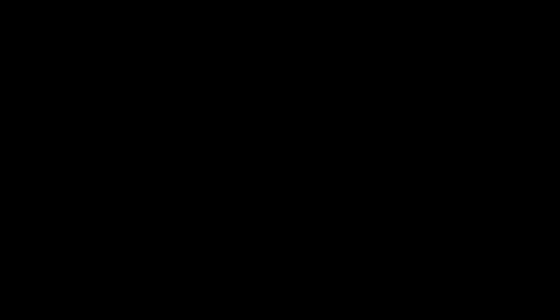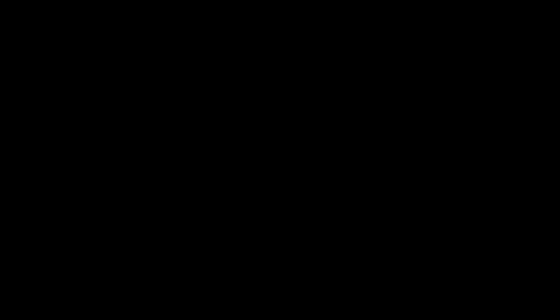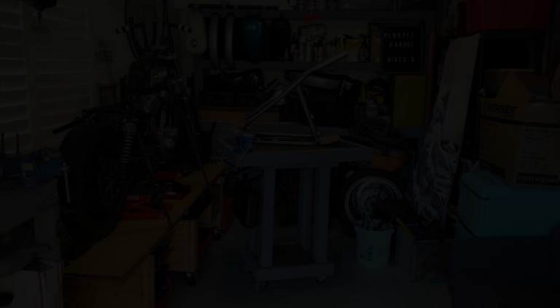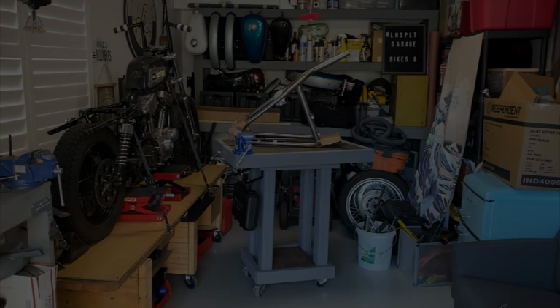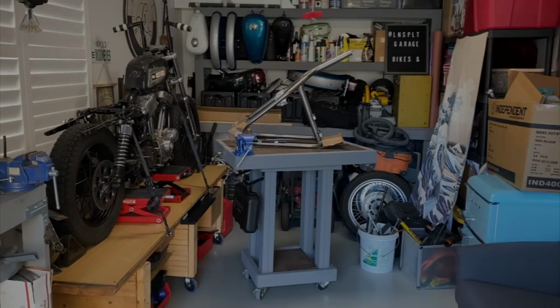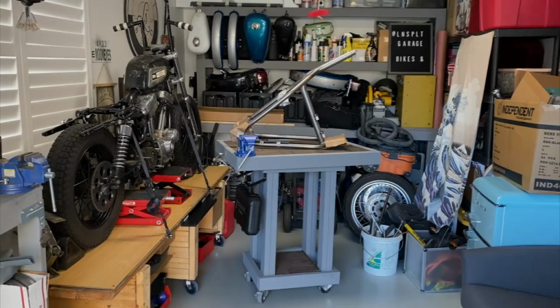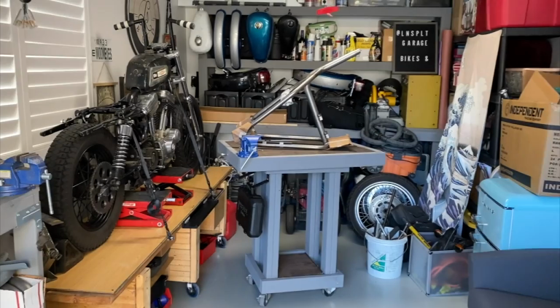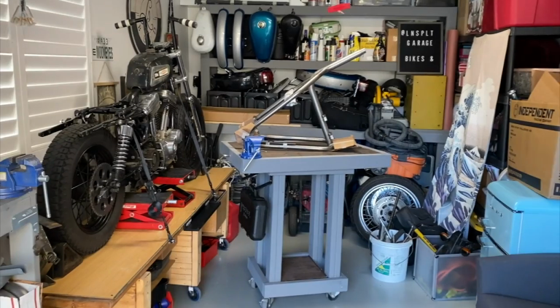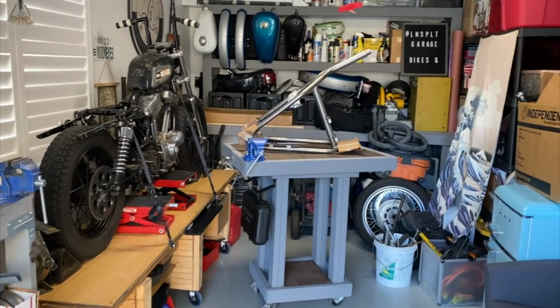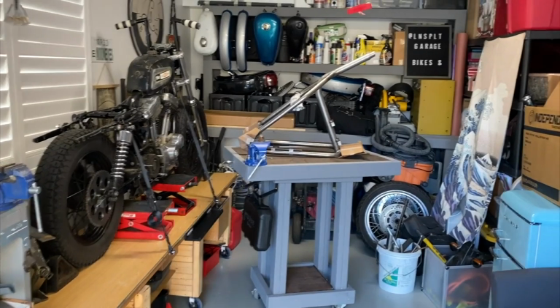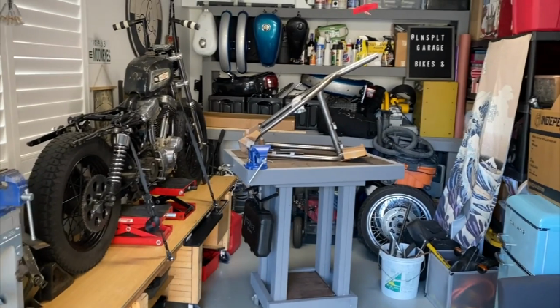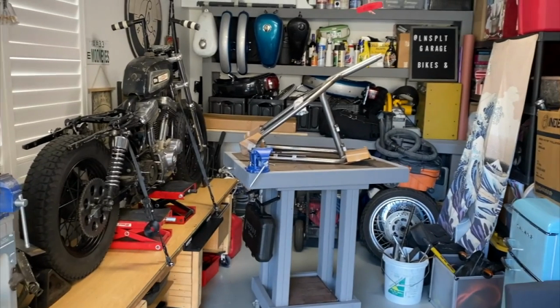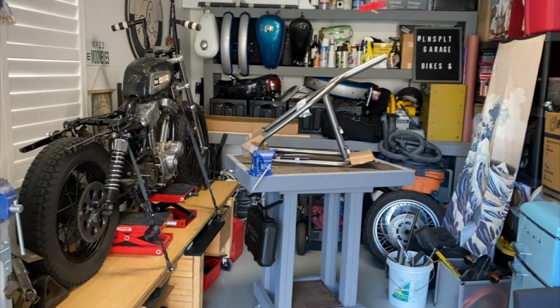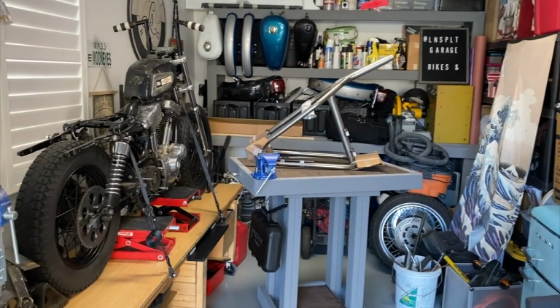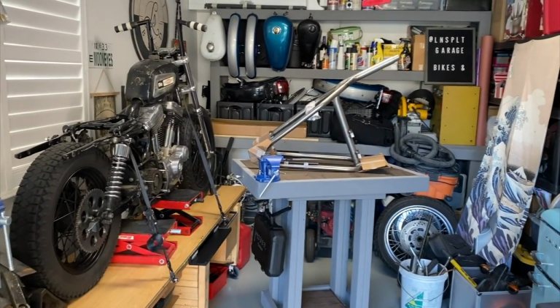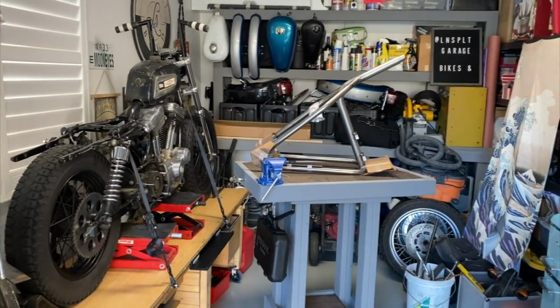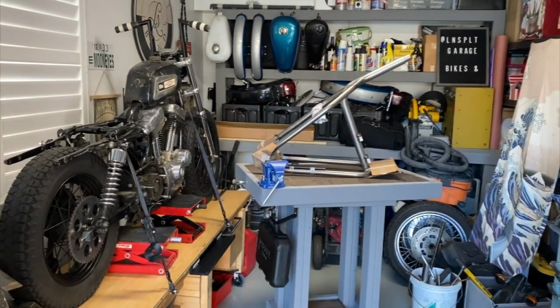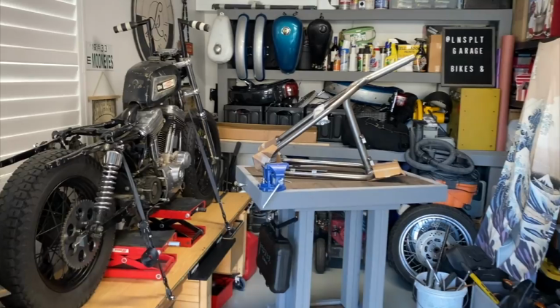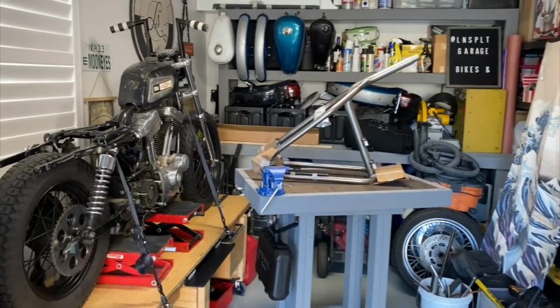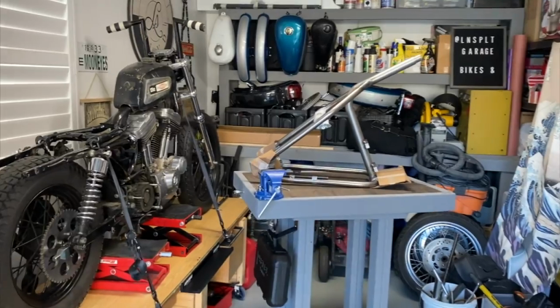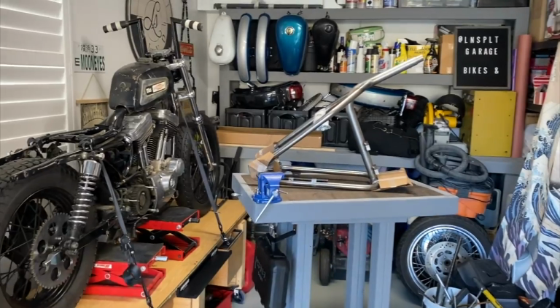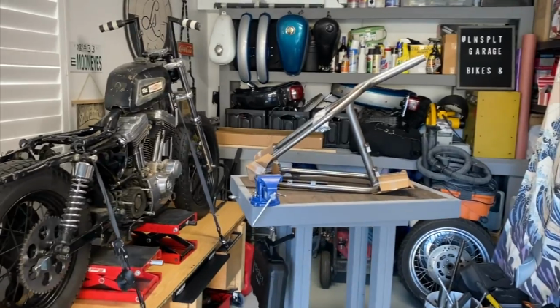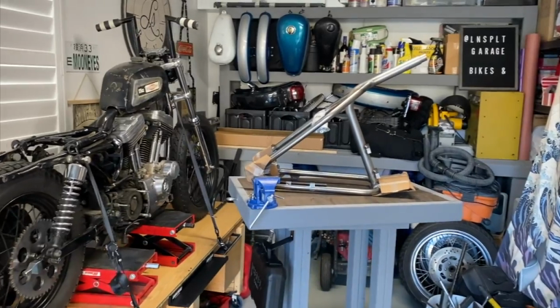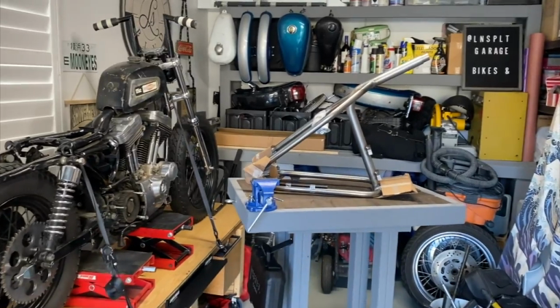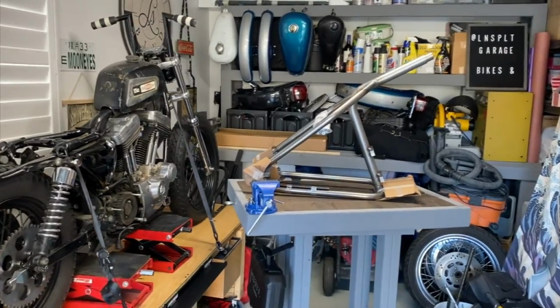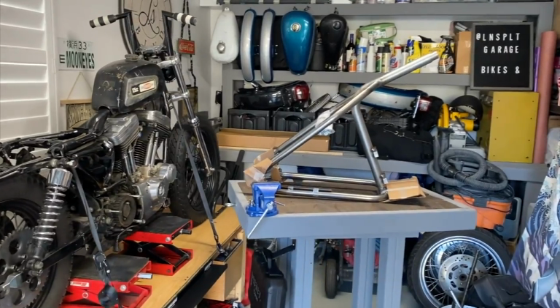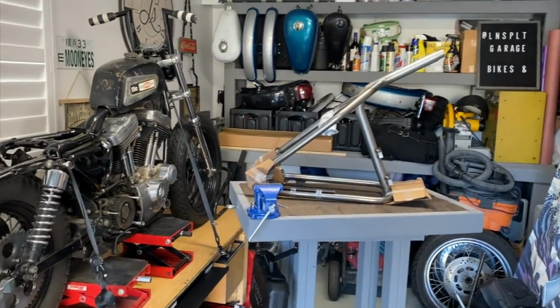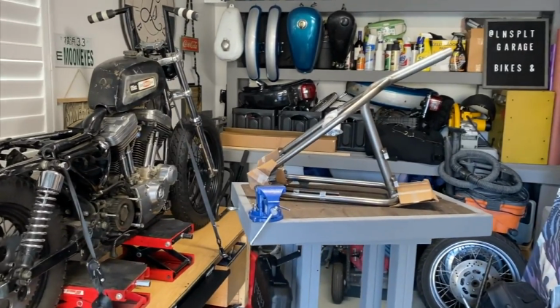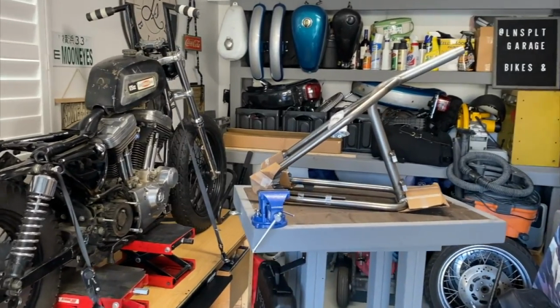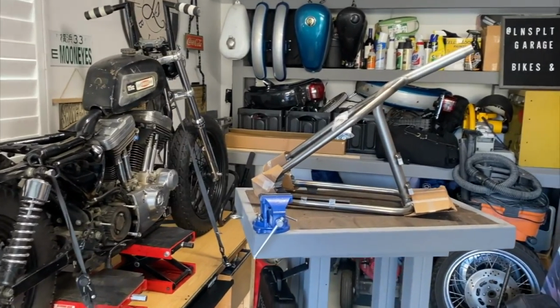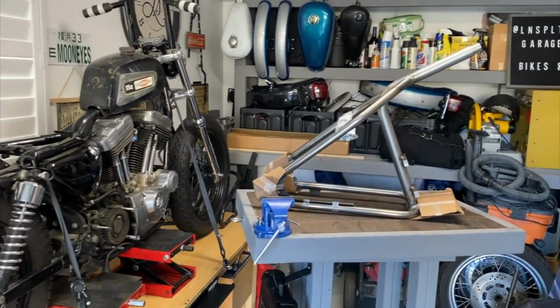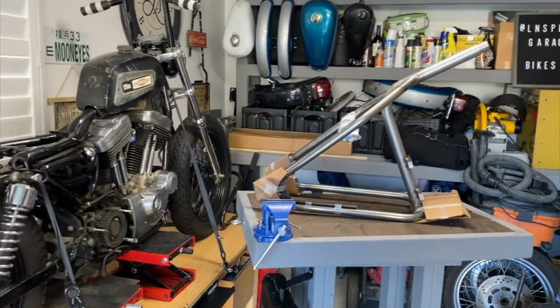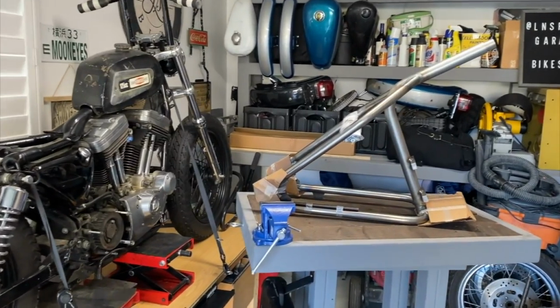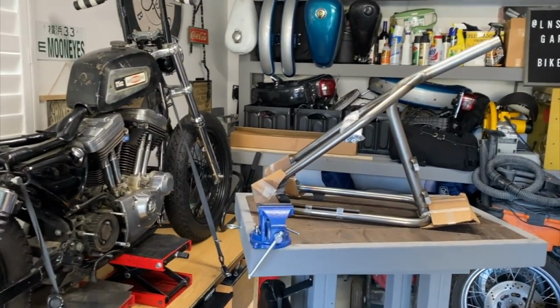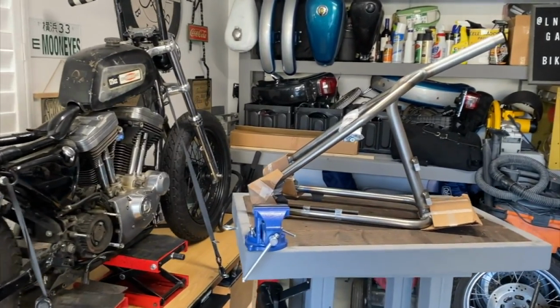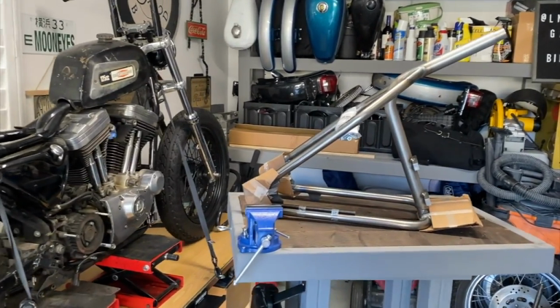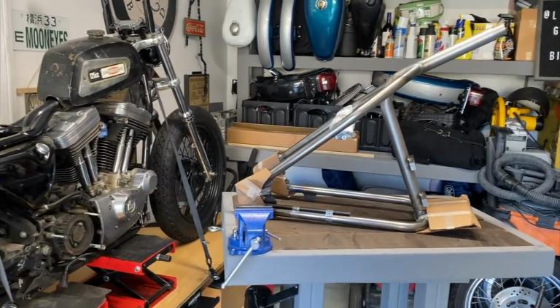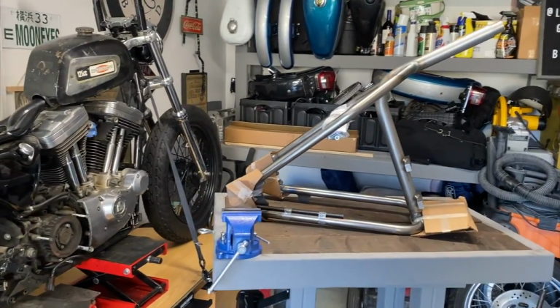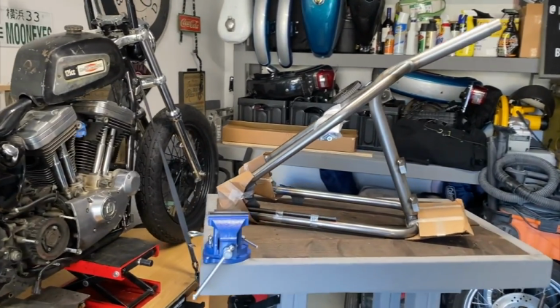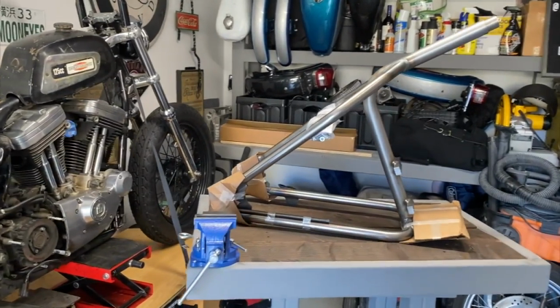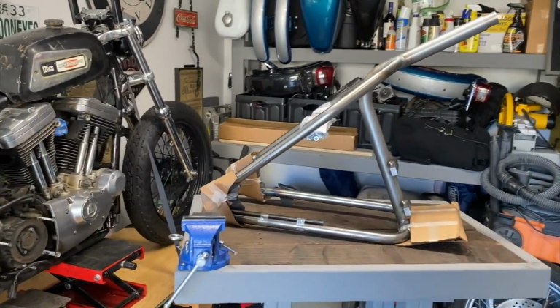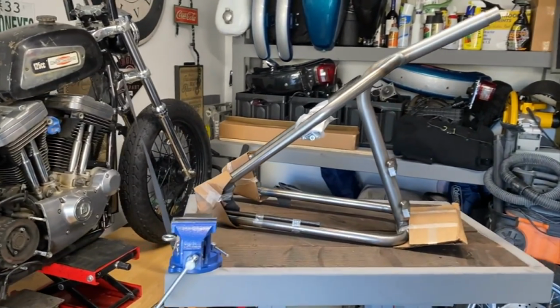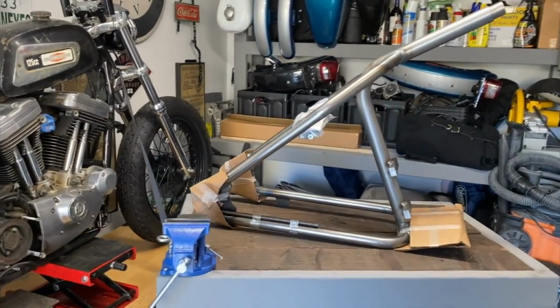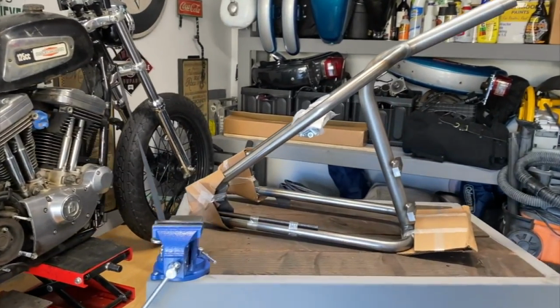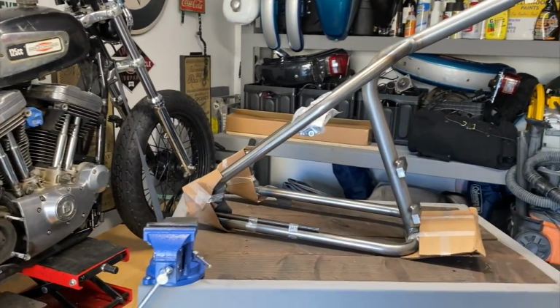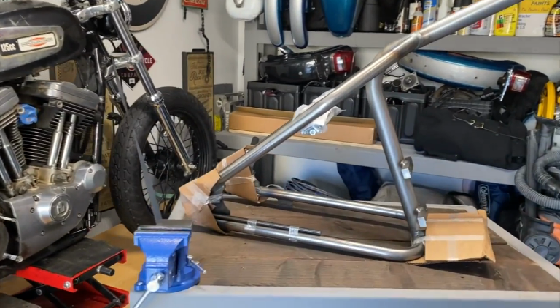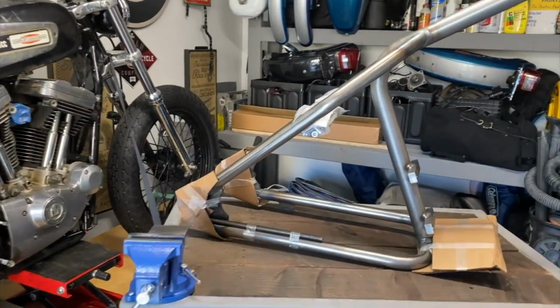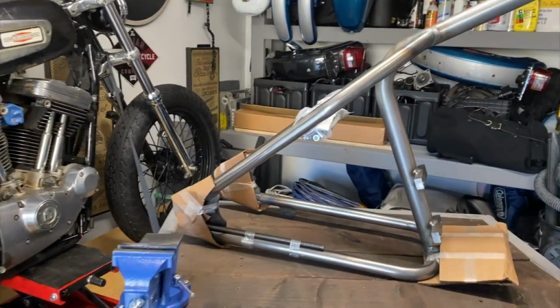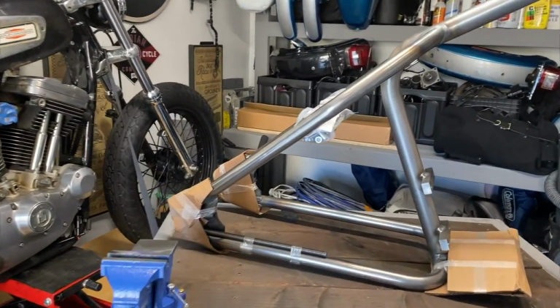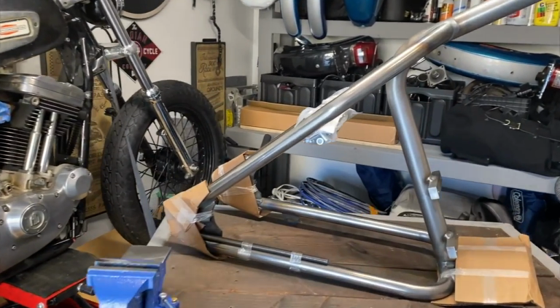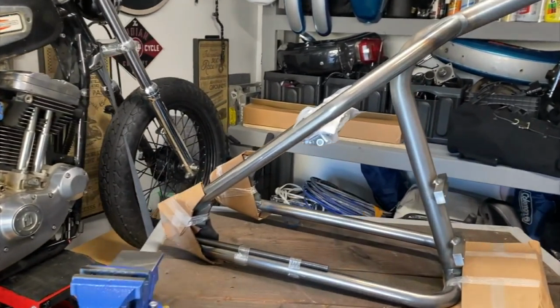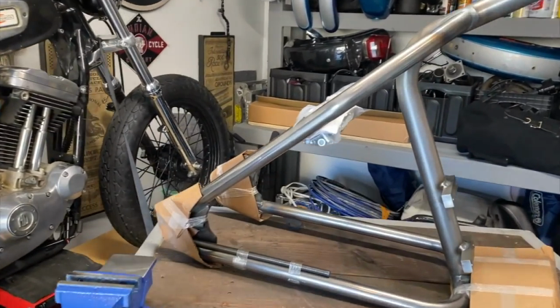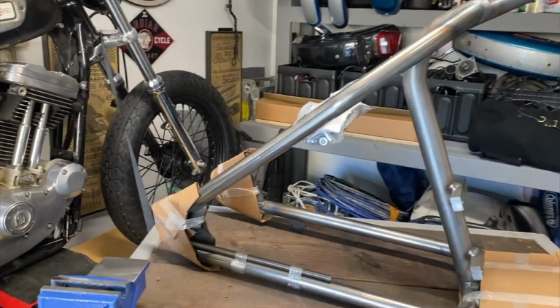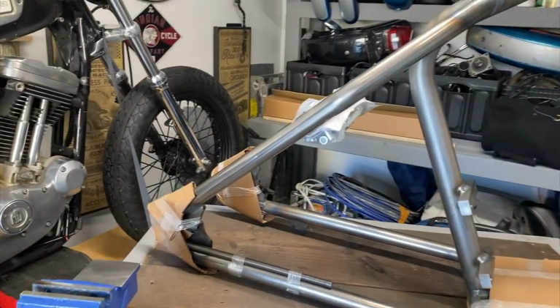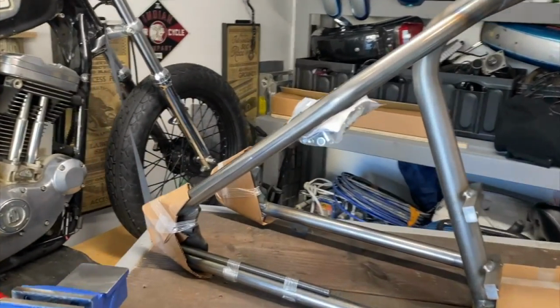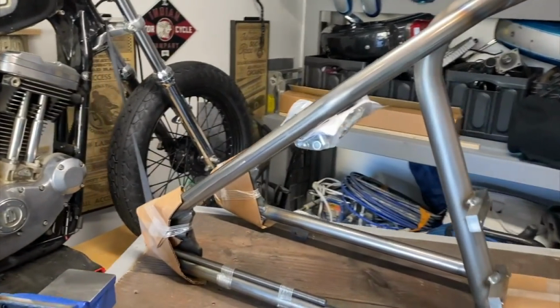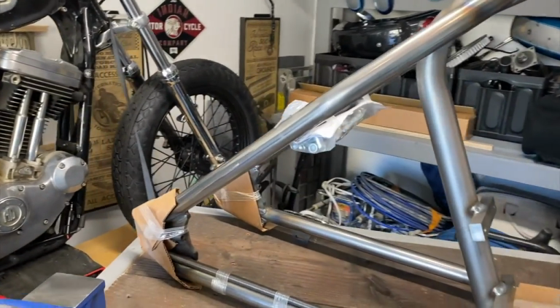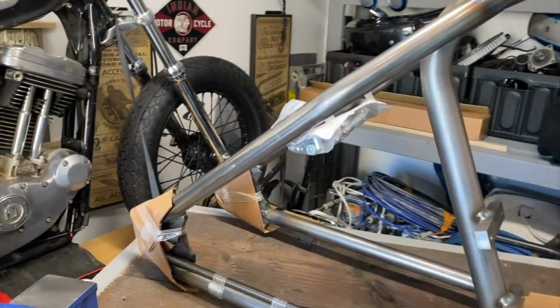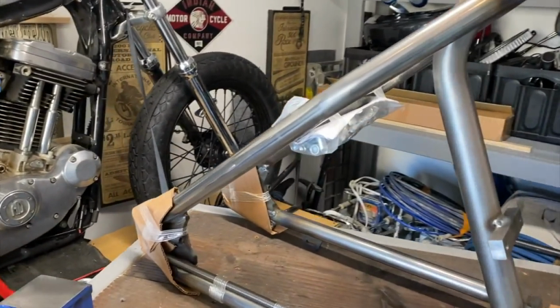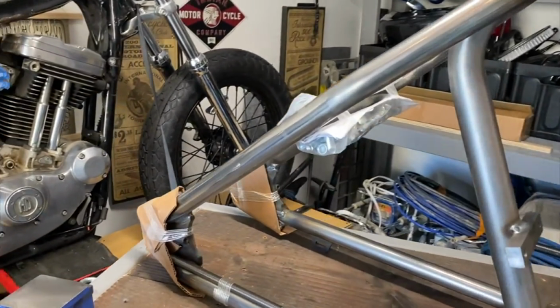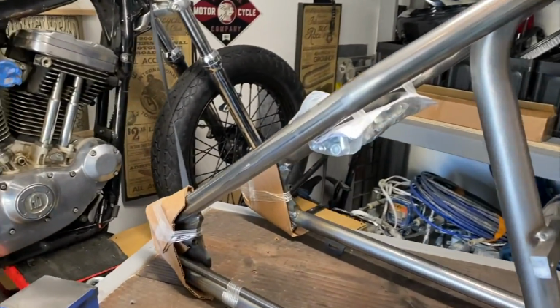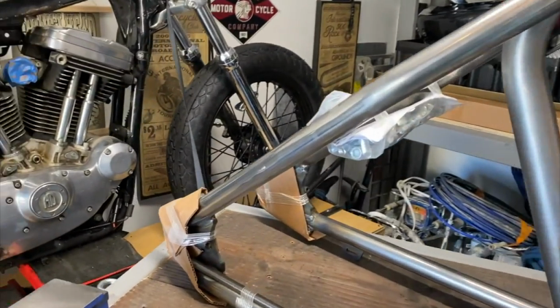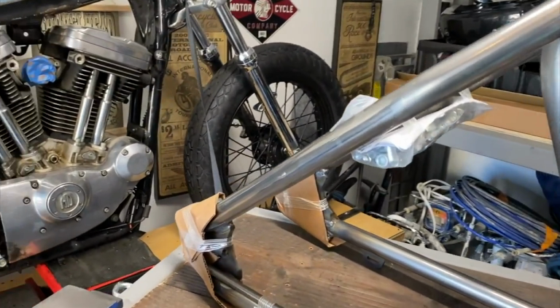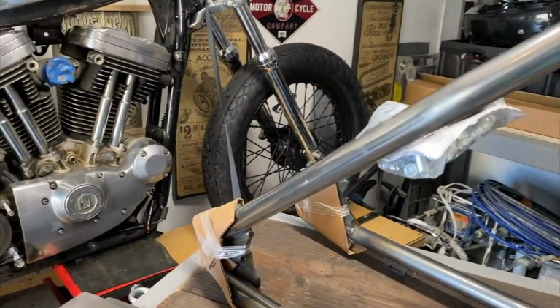Welcome back guys. Today we're gonna be hardtailing the Sporty. Let's get started.